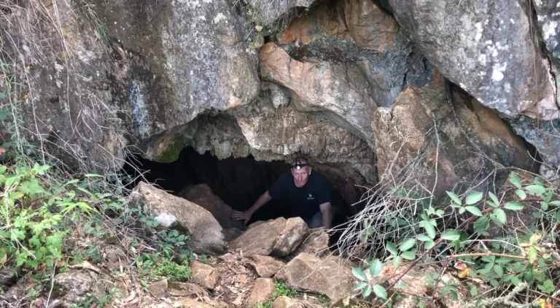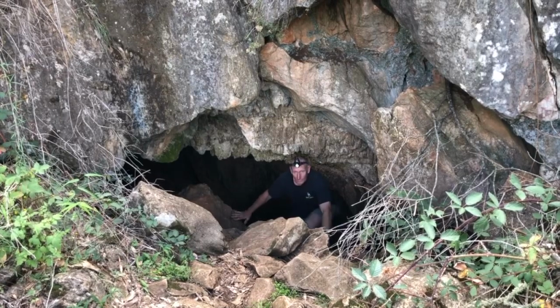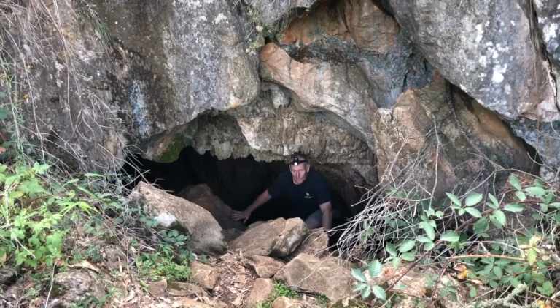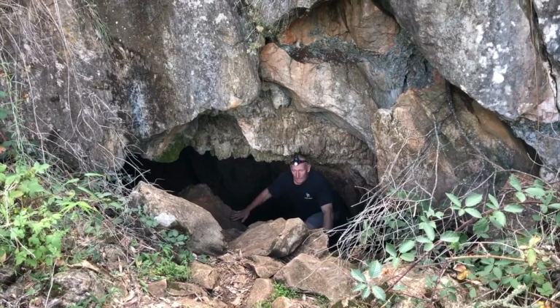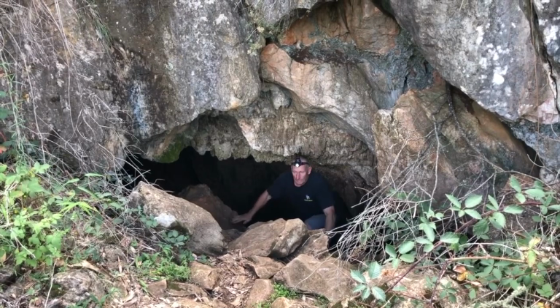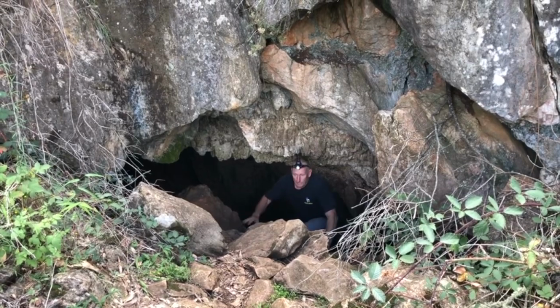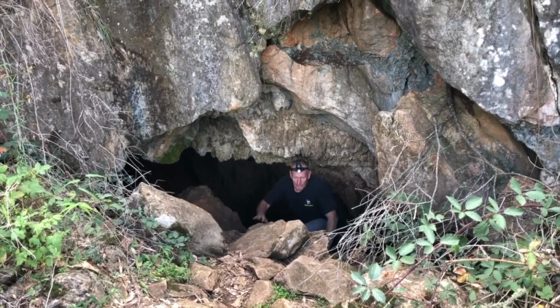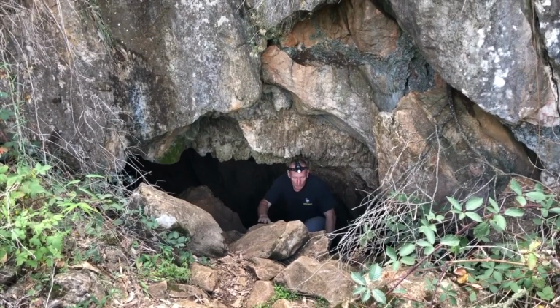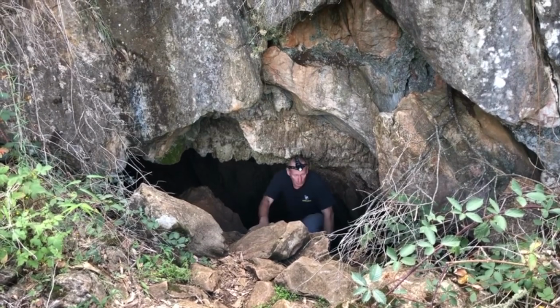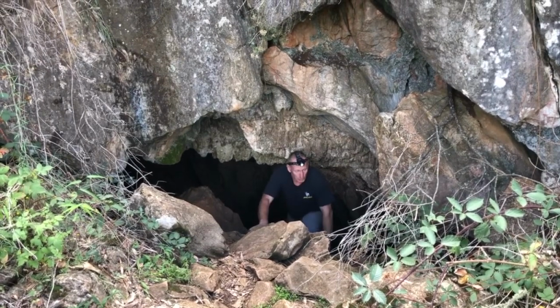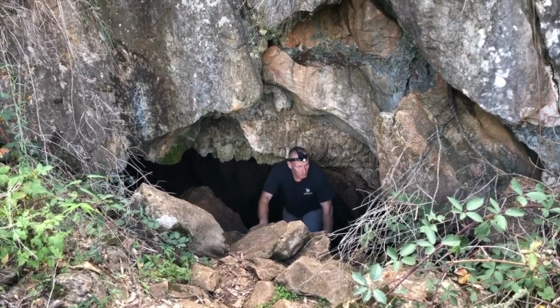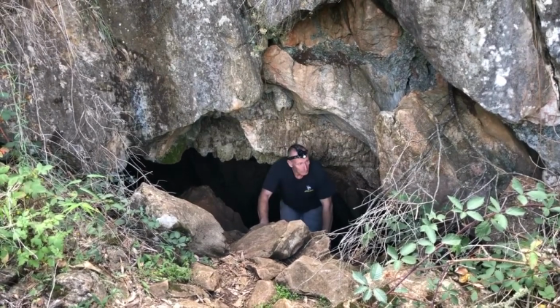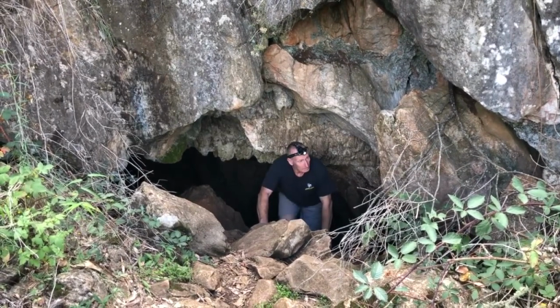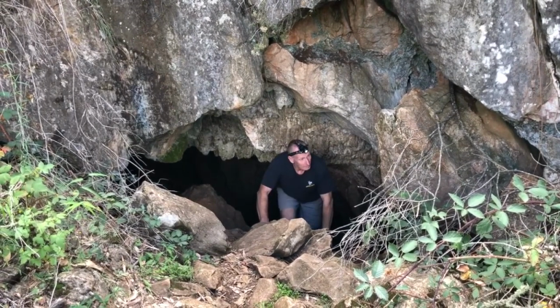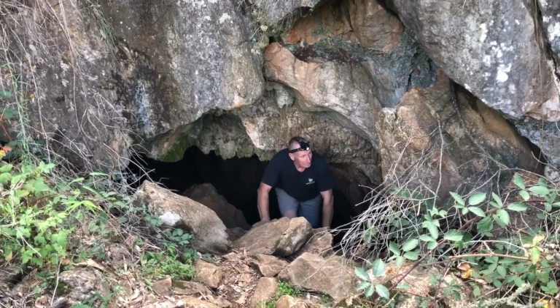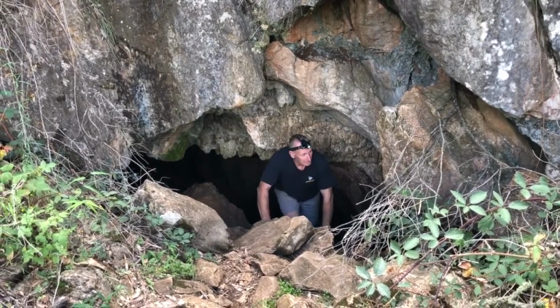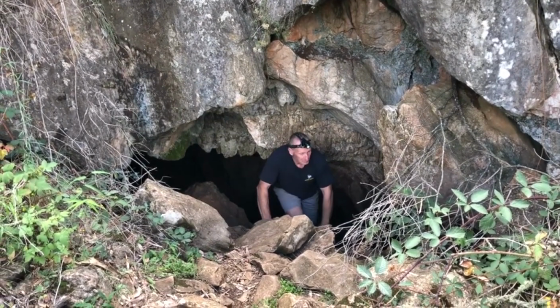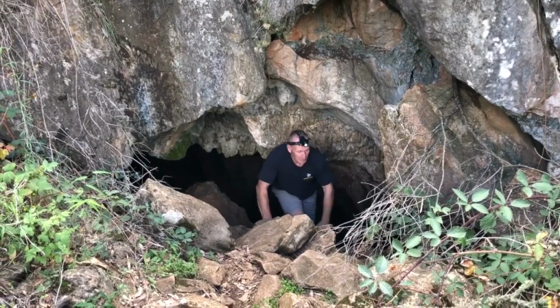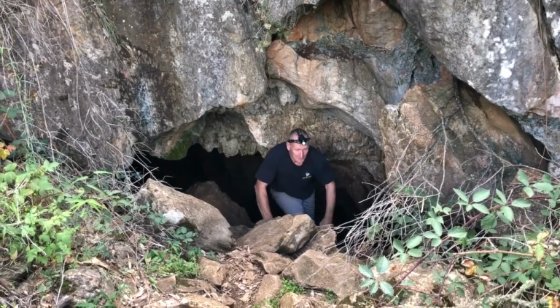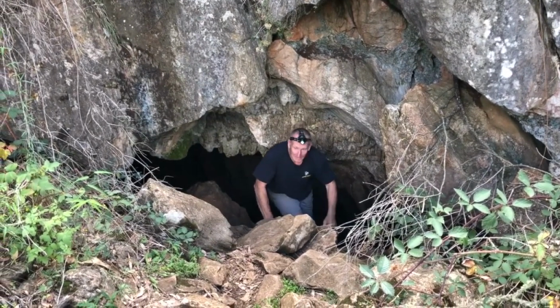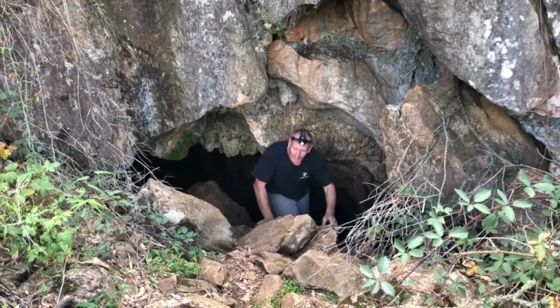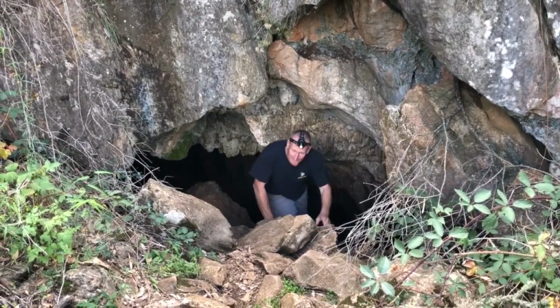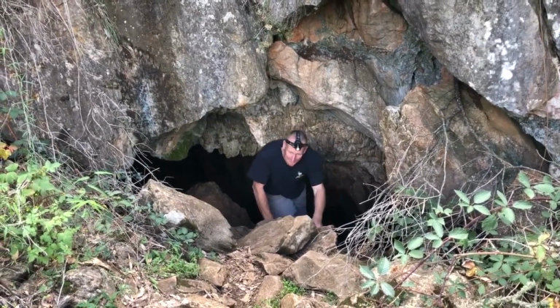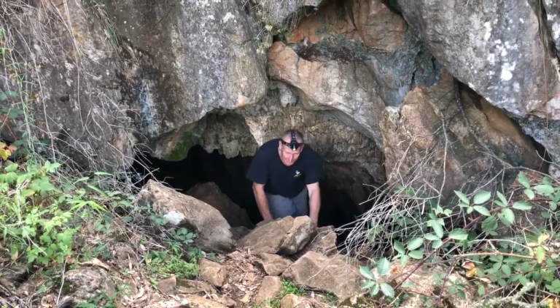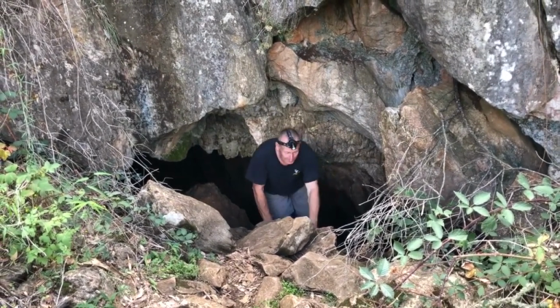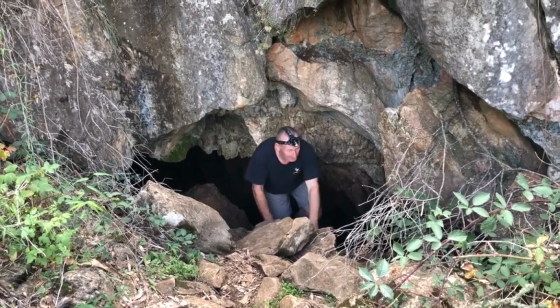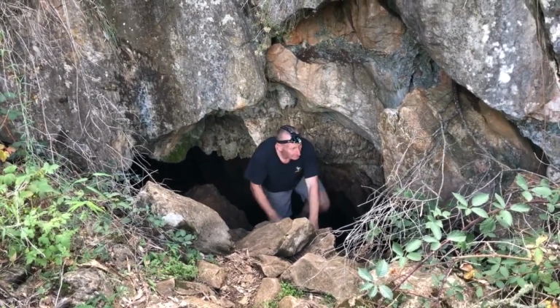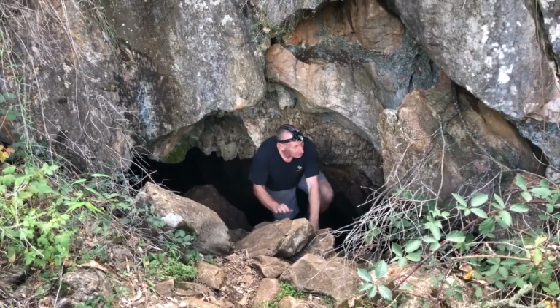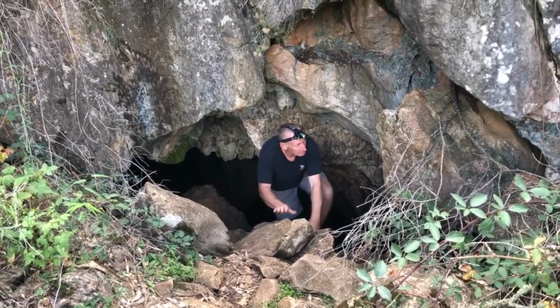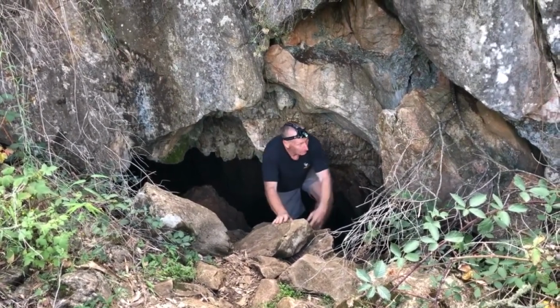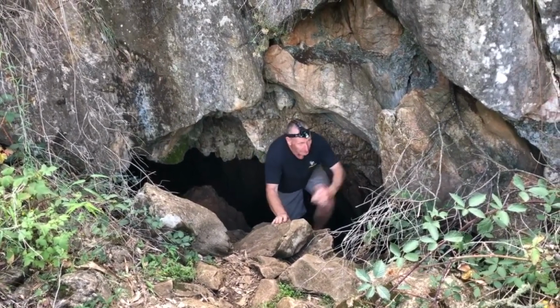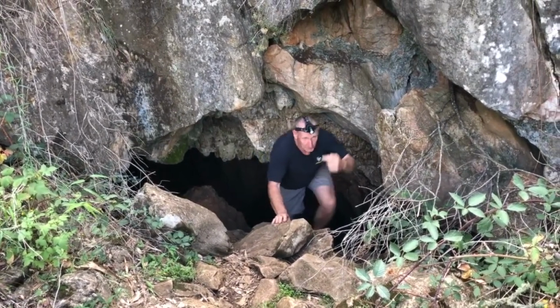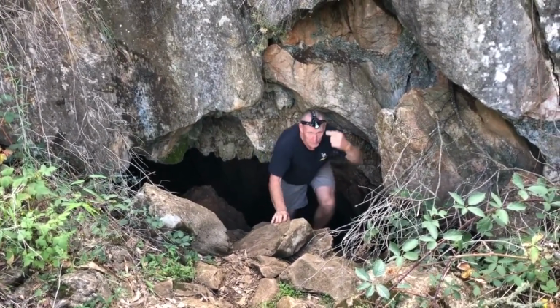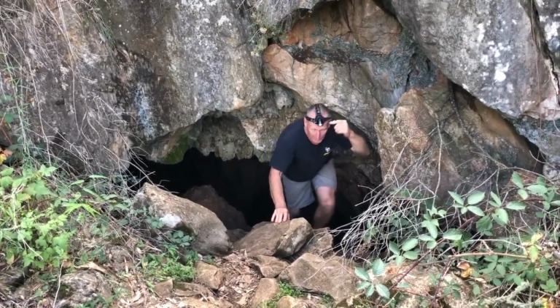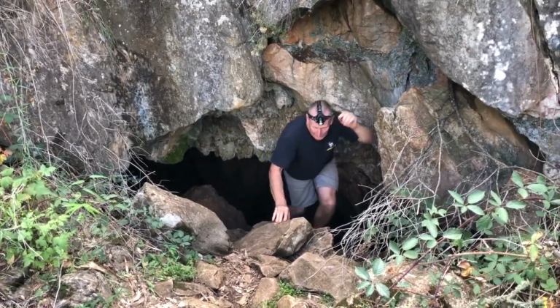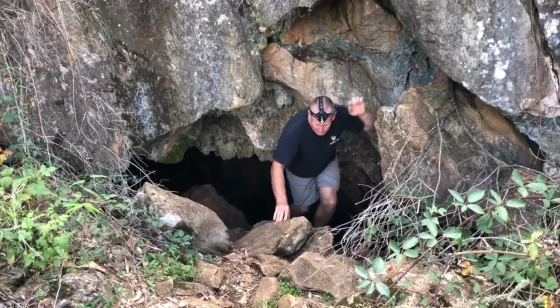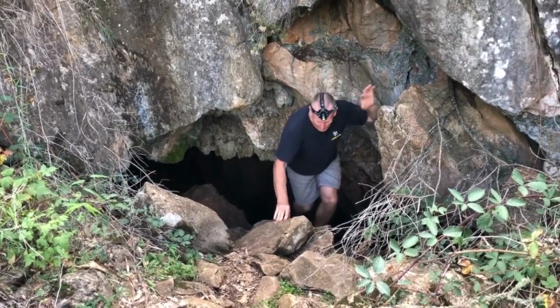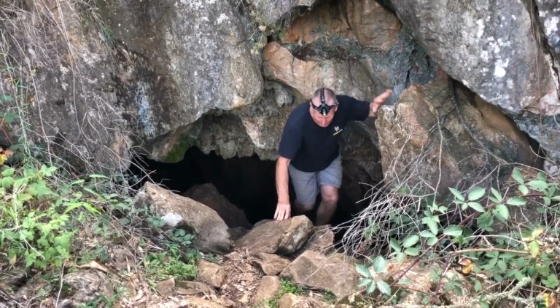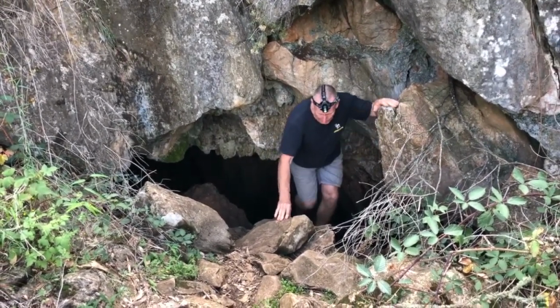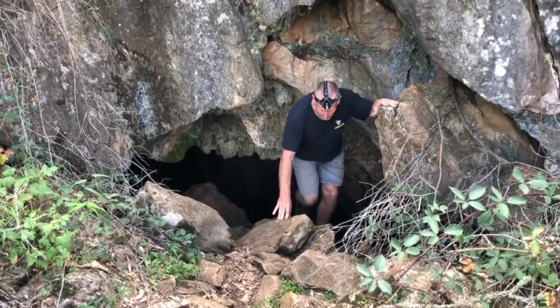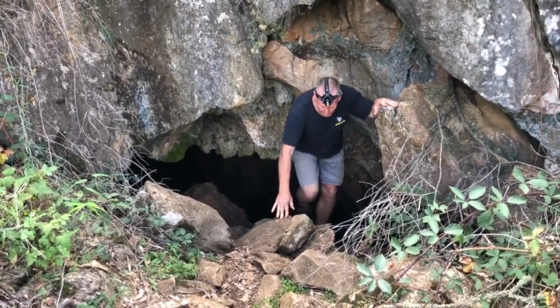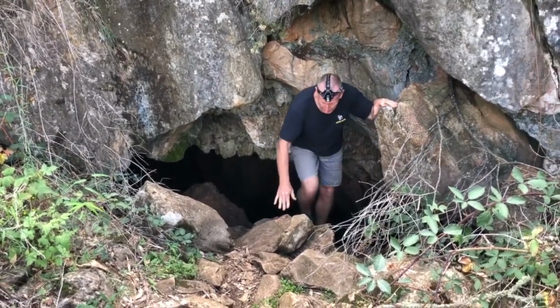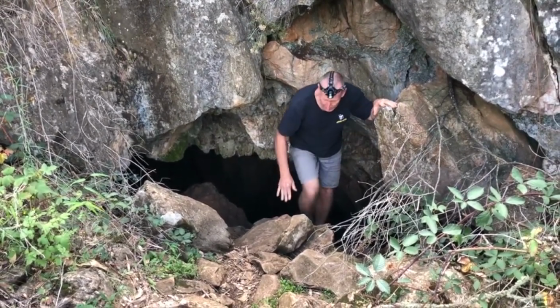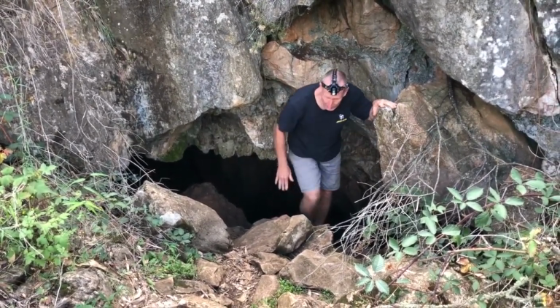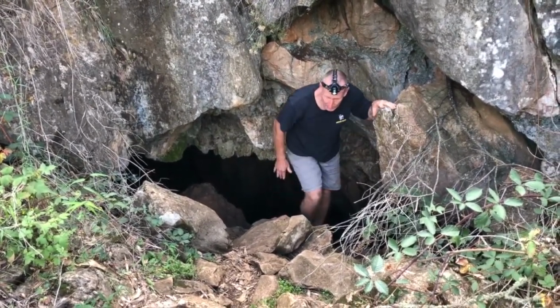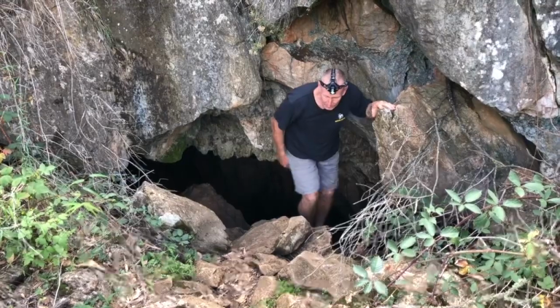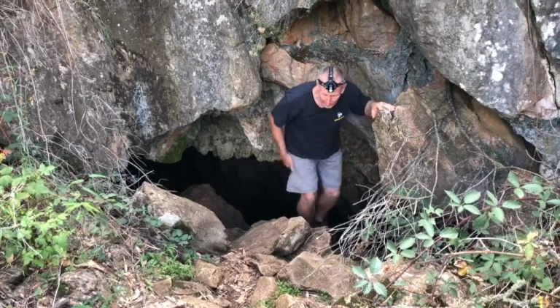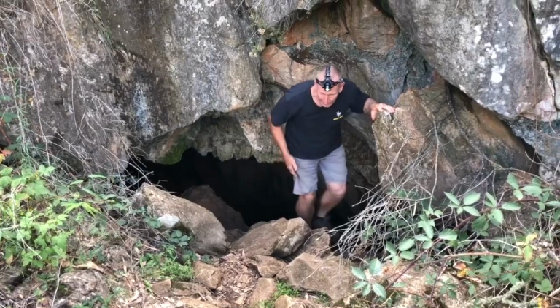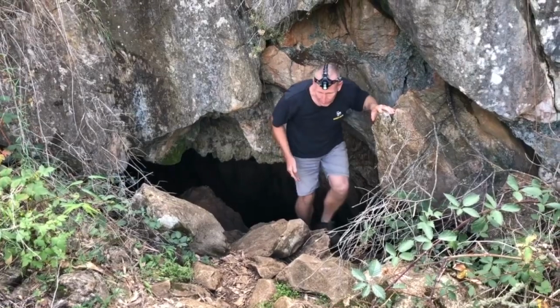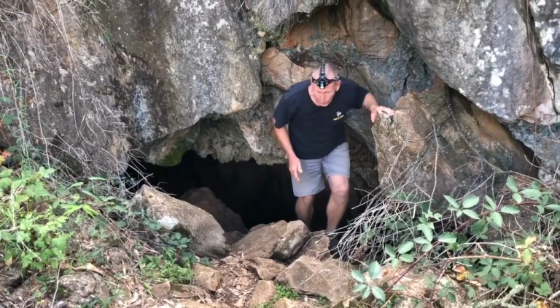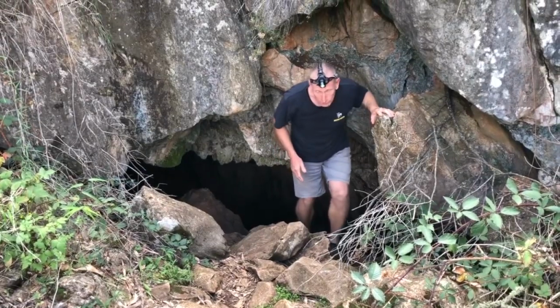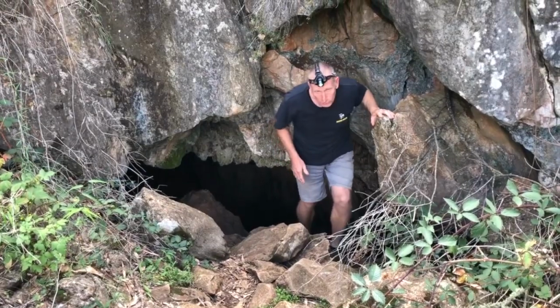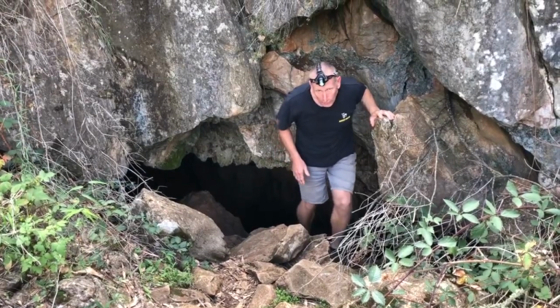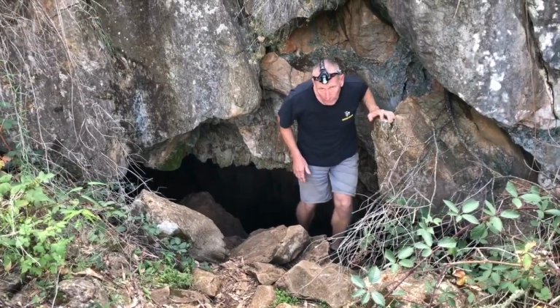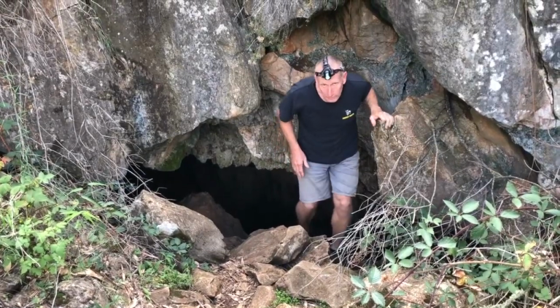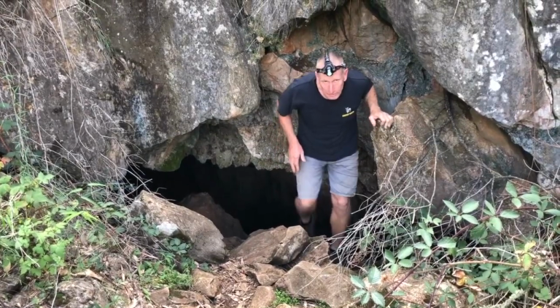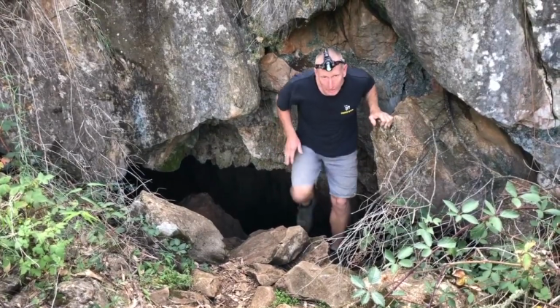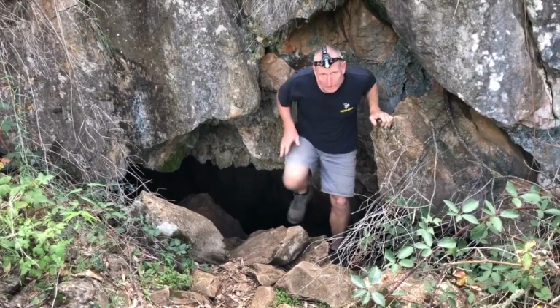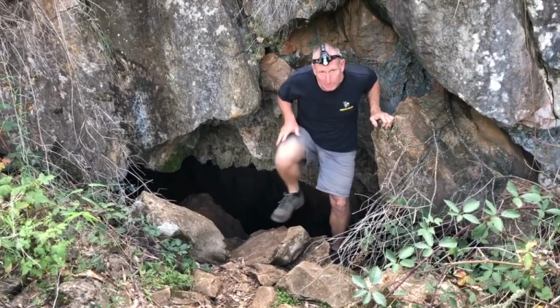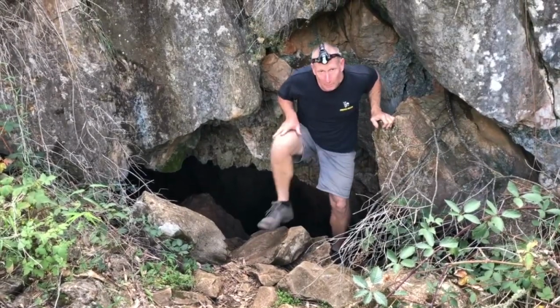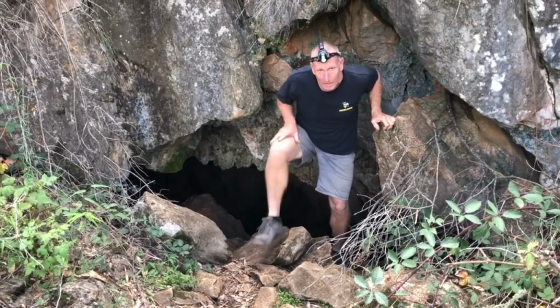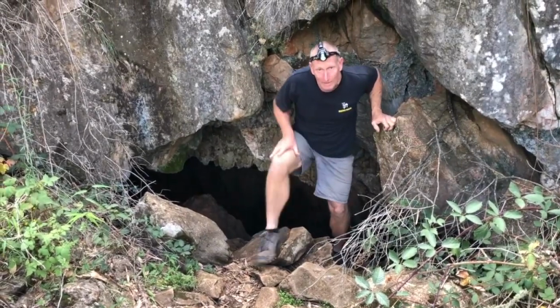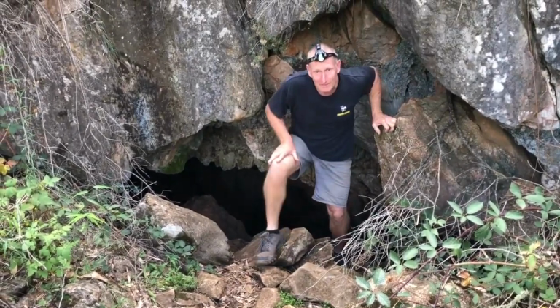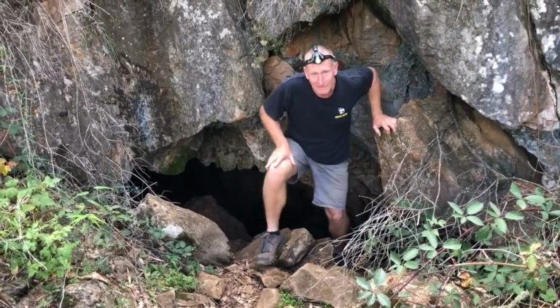Well, that was pretty cool. Pretty dark down in here — I'll have to change my batteries and I'll try and show you some more after.